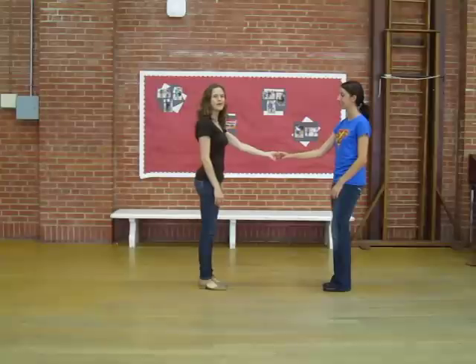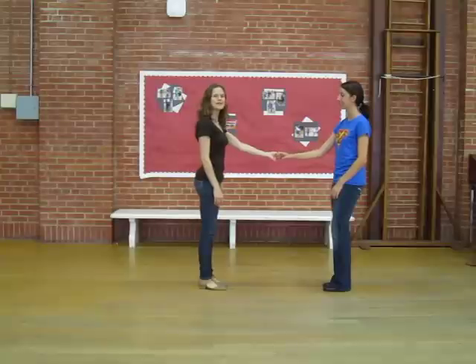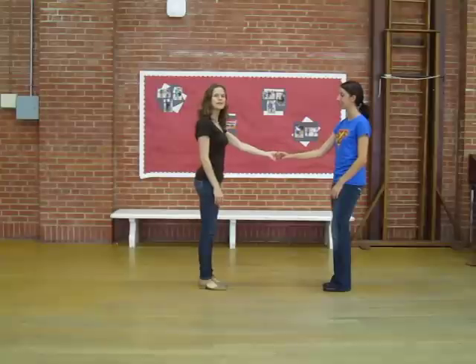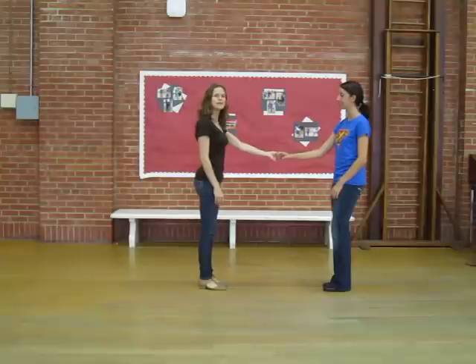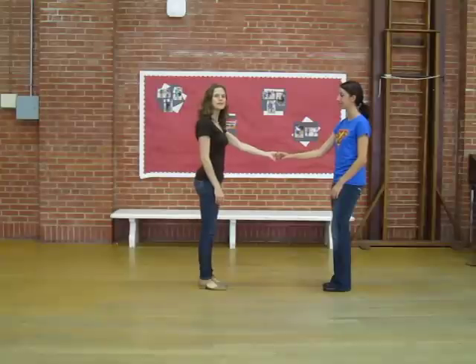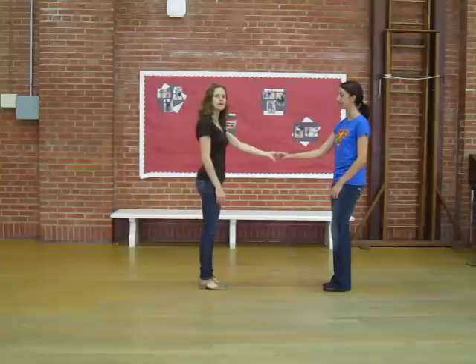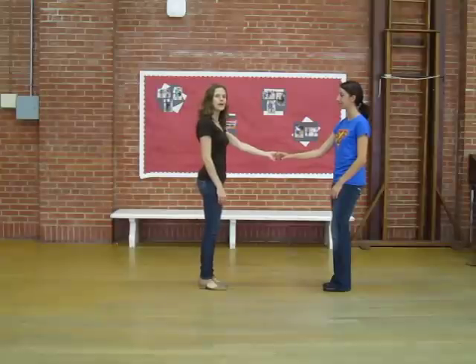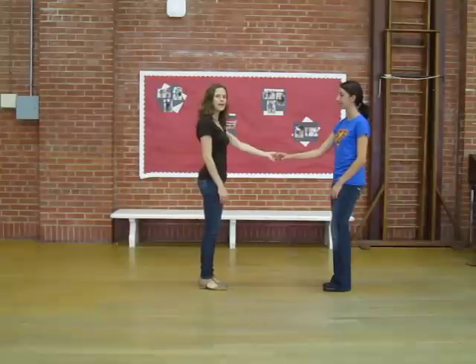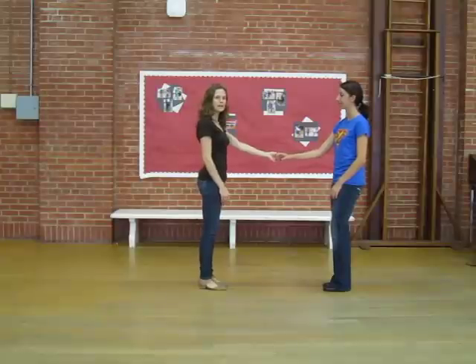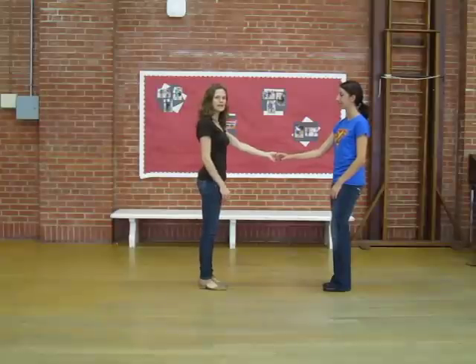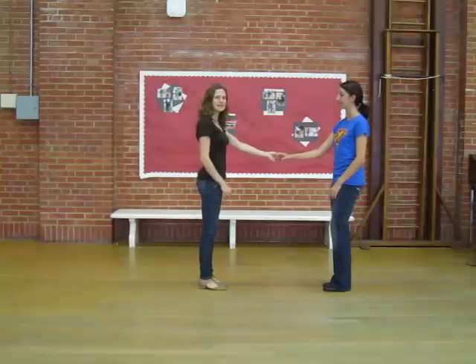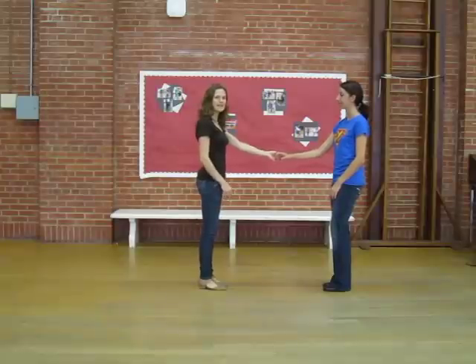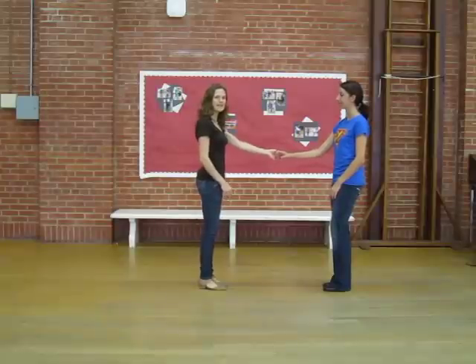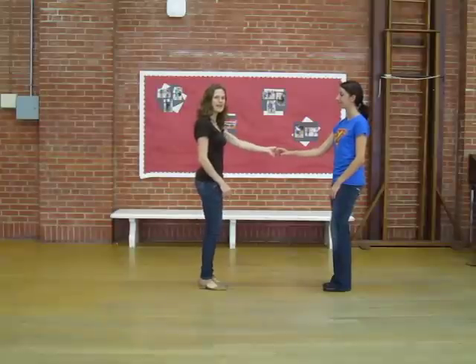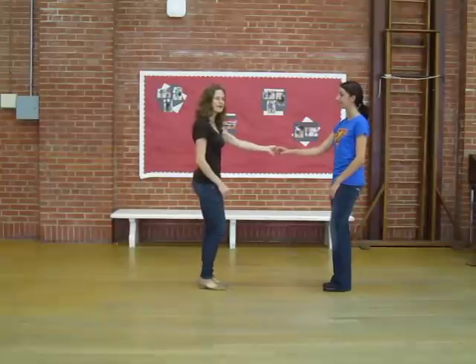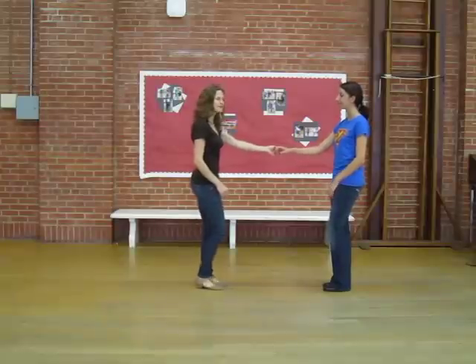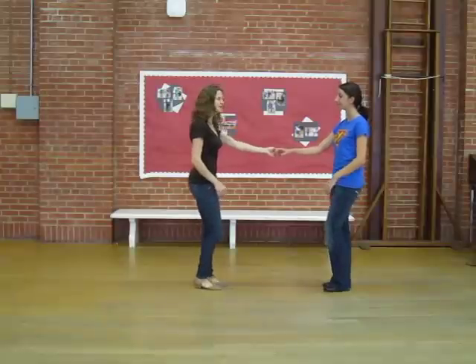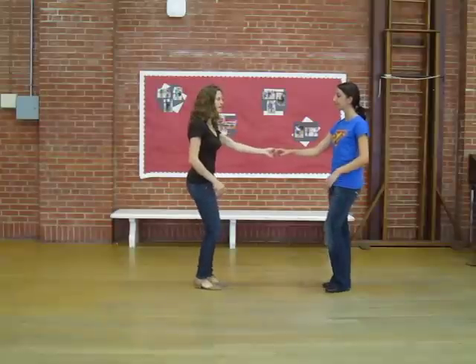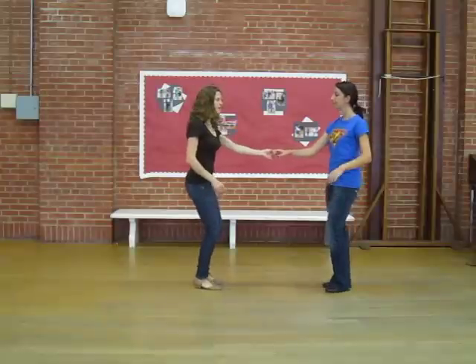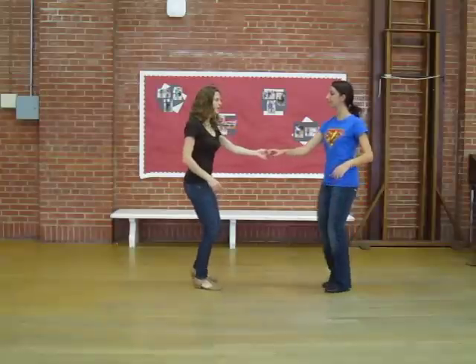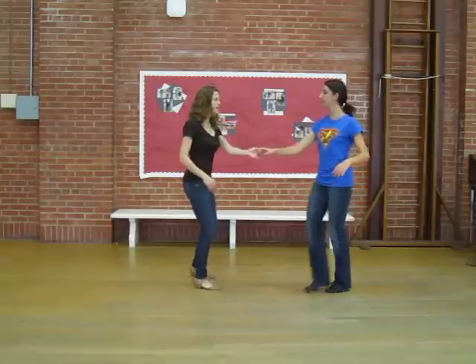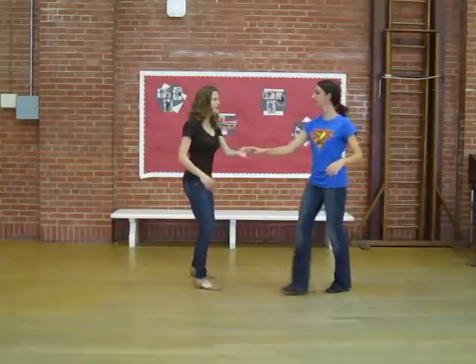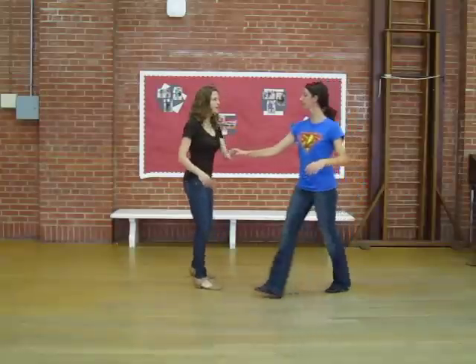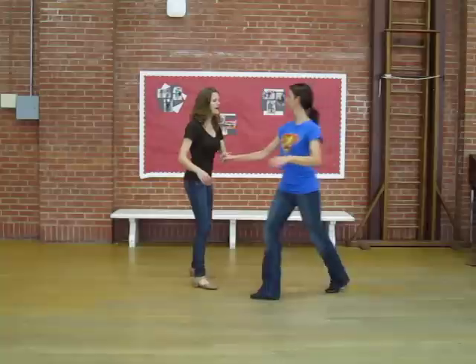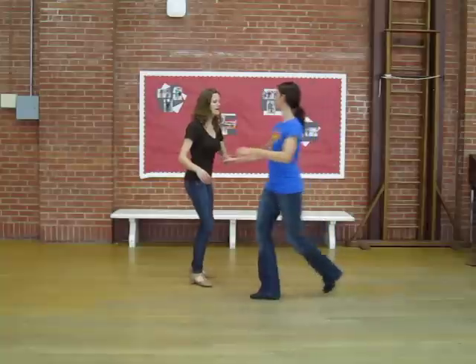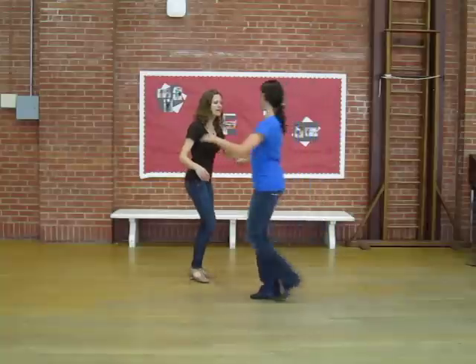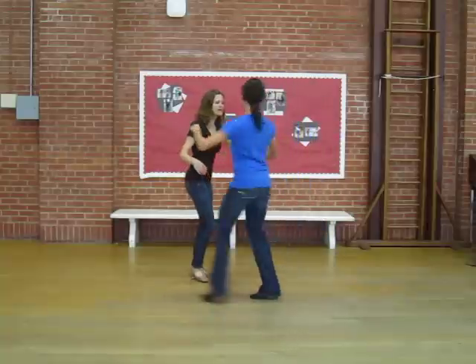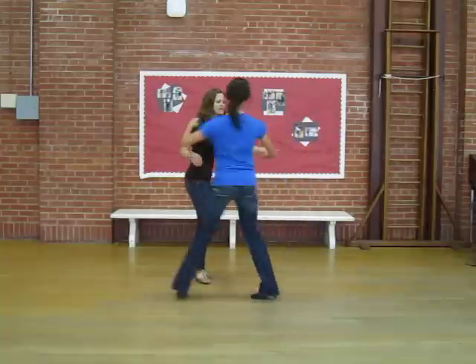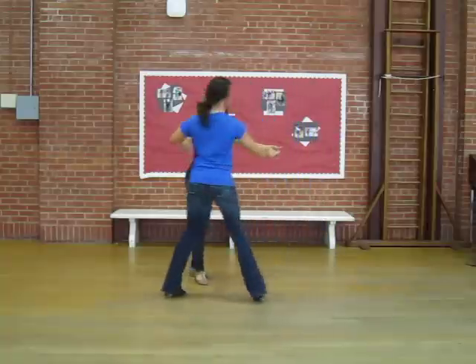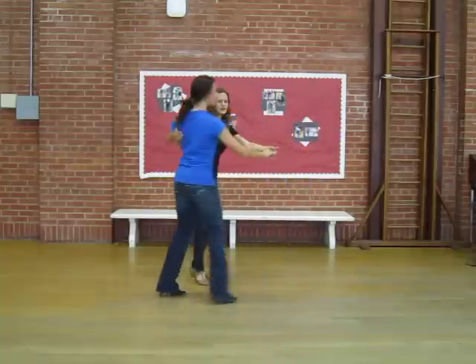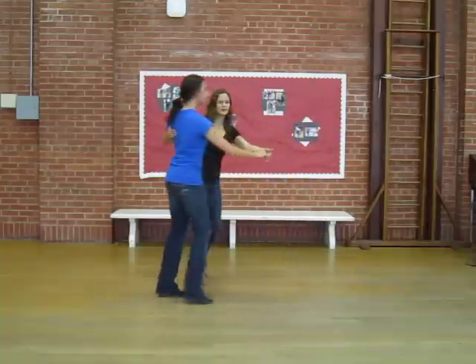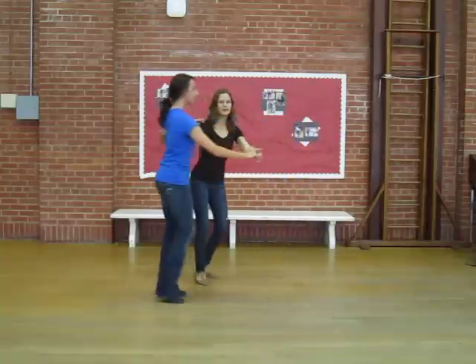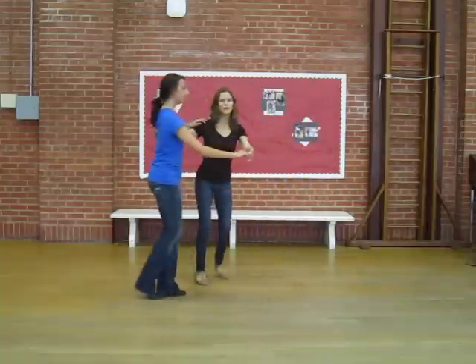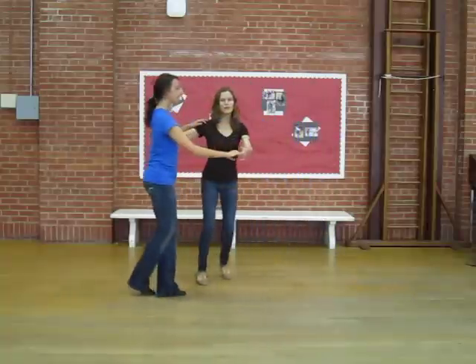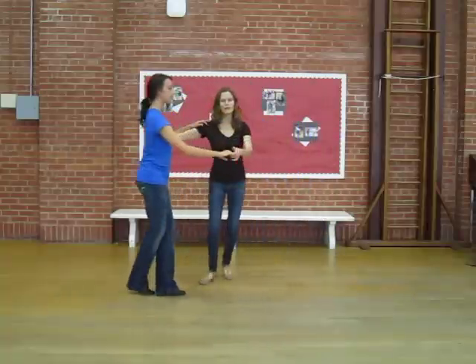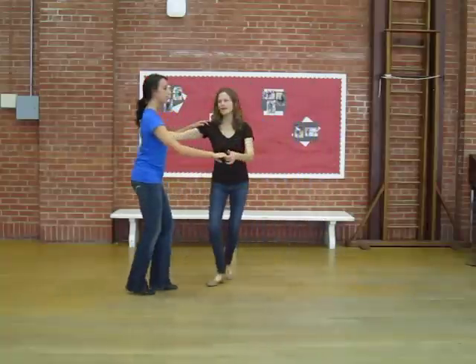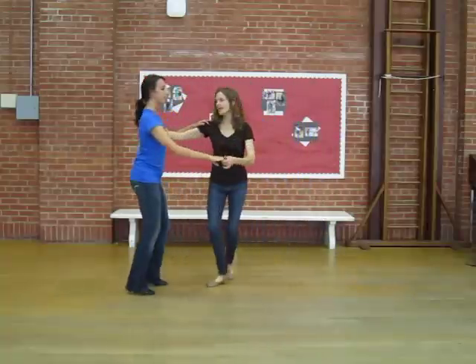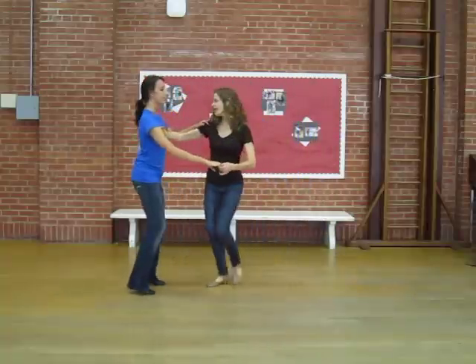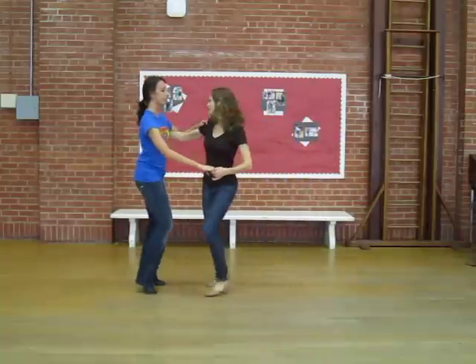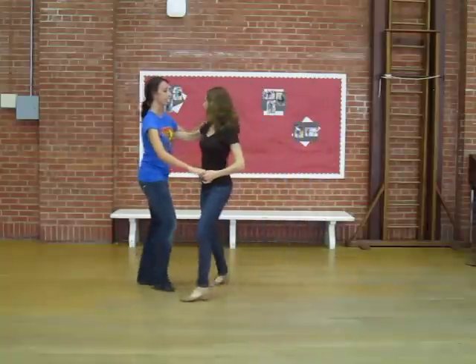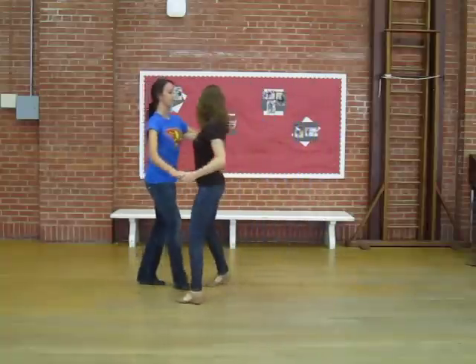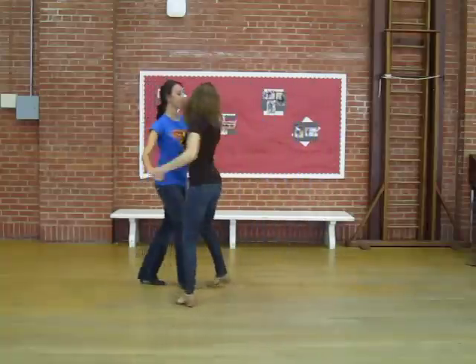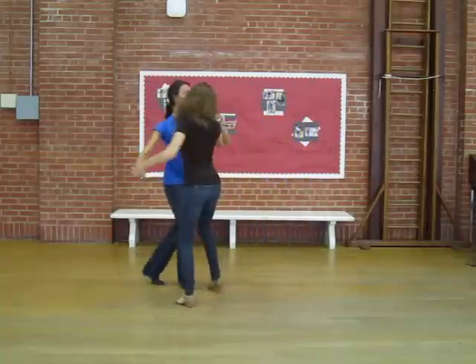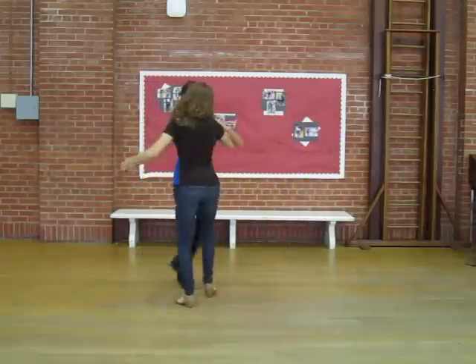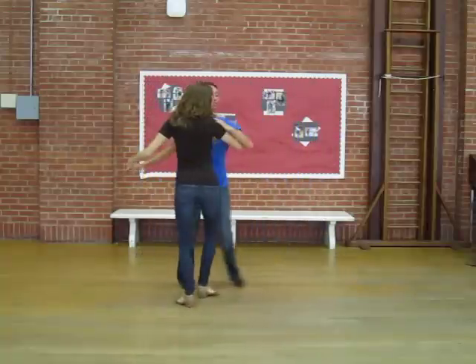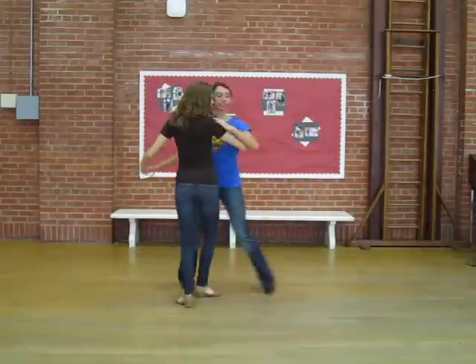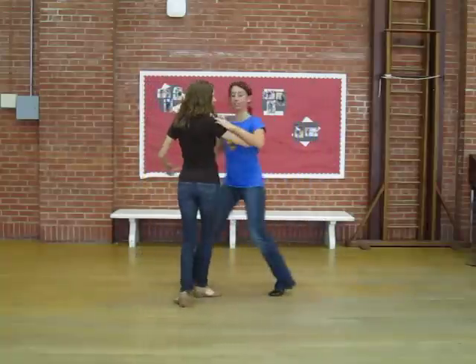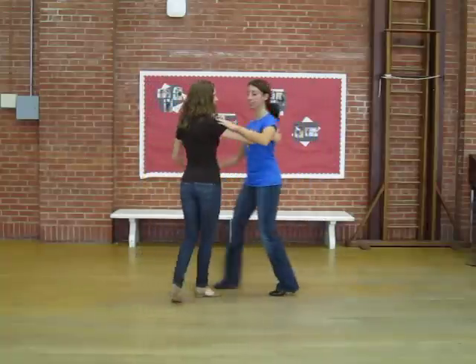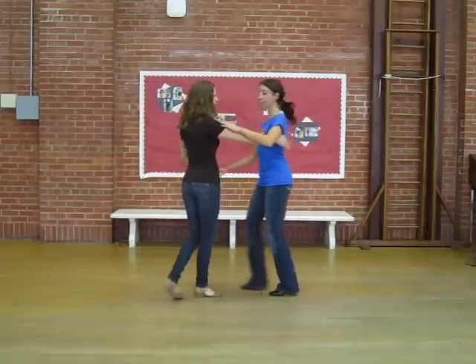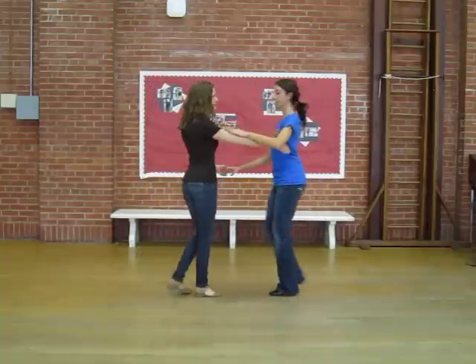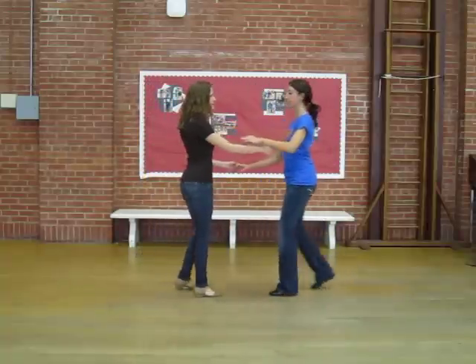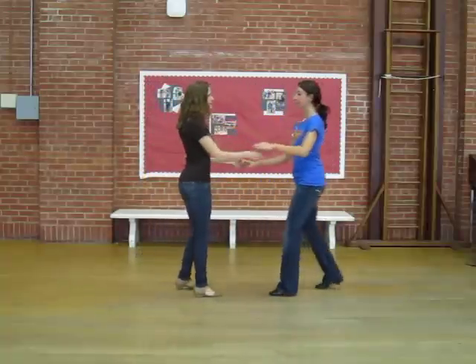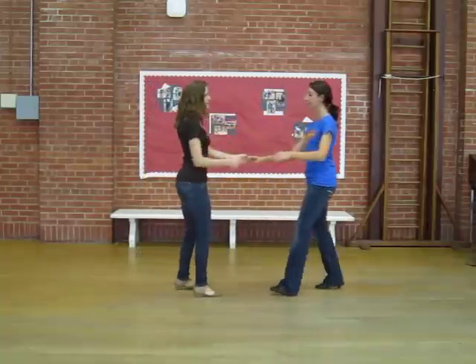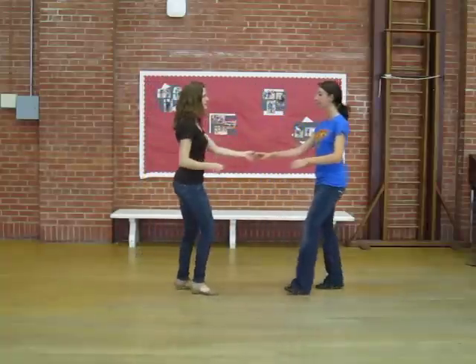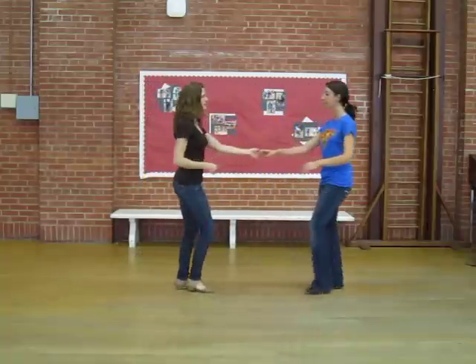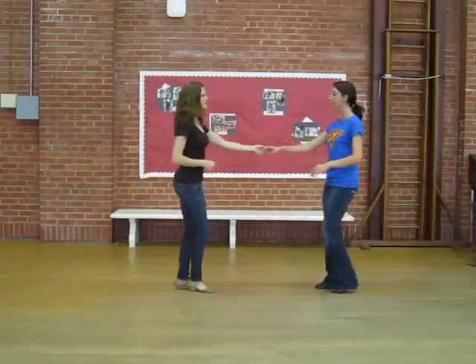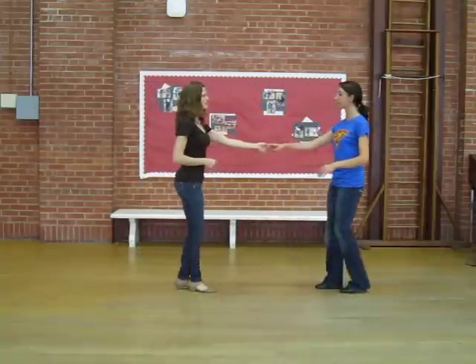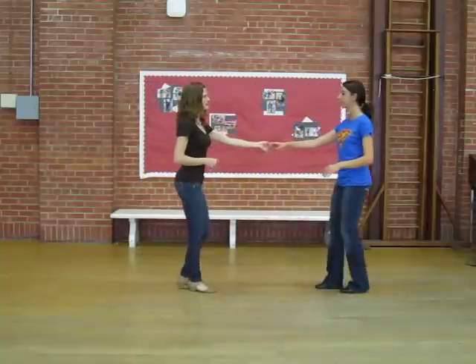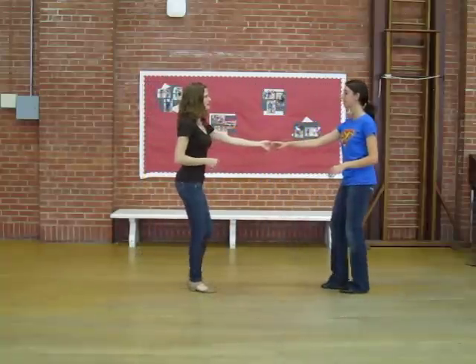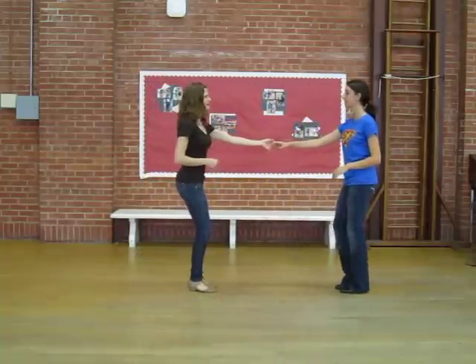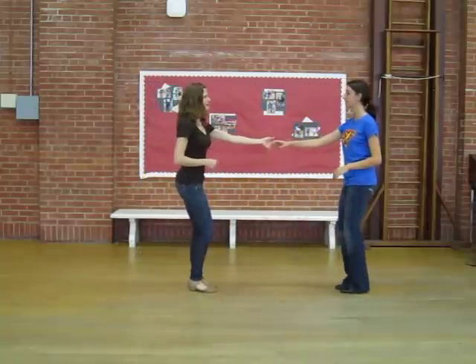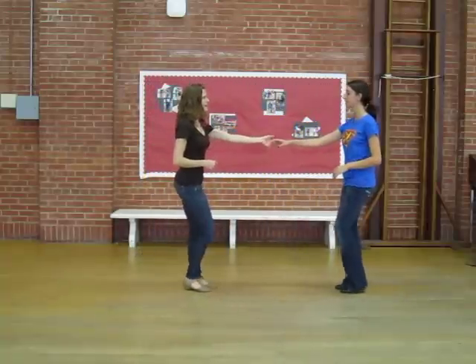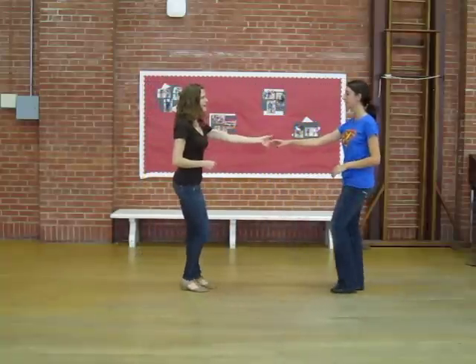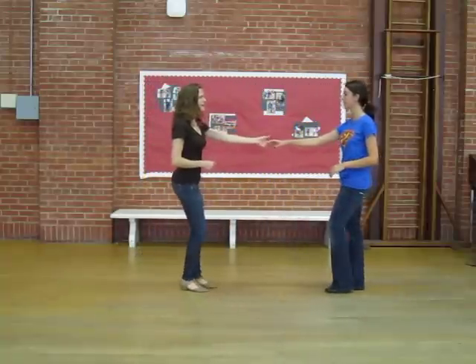West Coast Swing Whip is 8 counts: 1, 2, 3, and 4, 5, 6, 7, and 8.